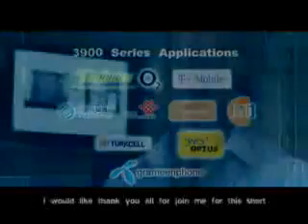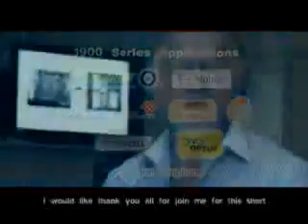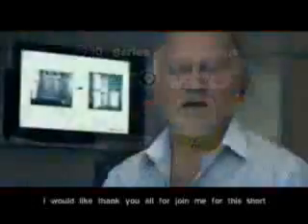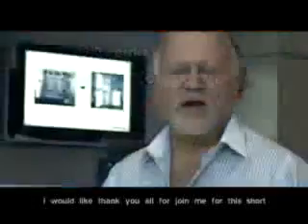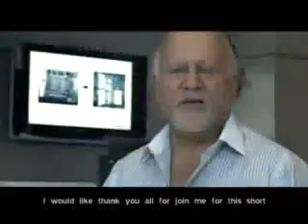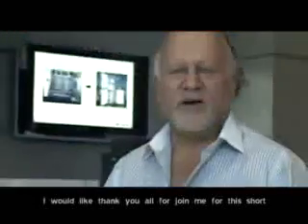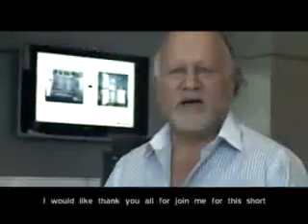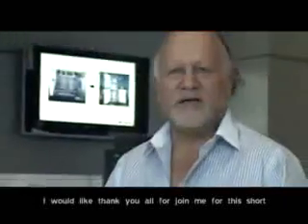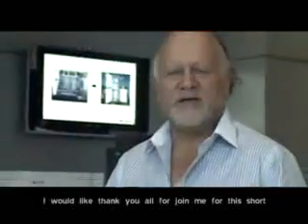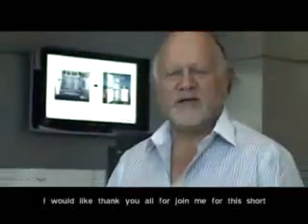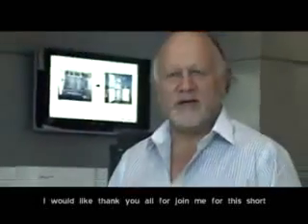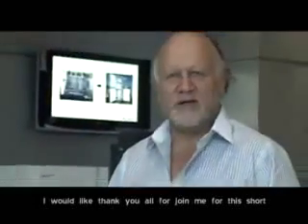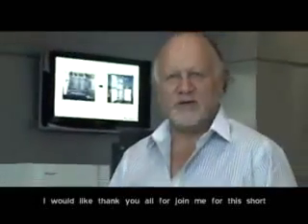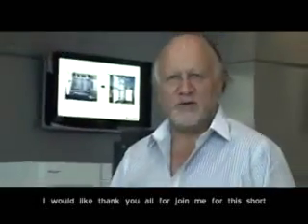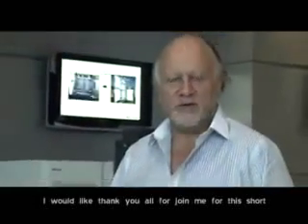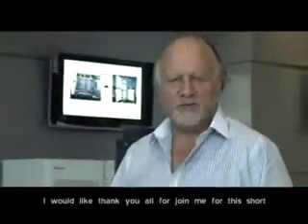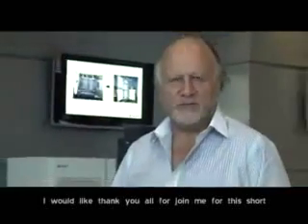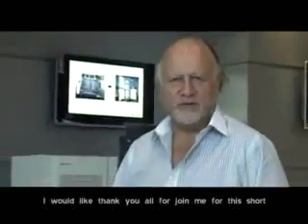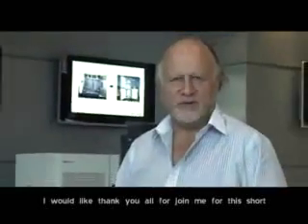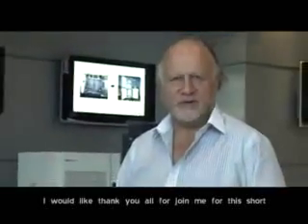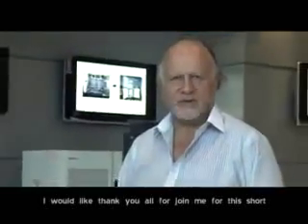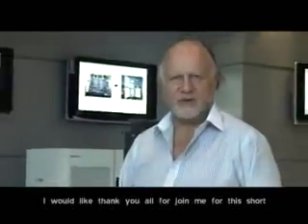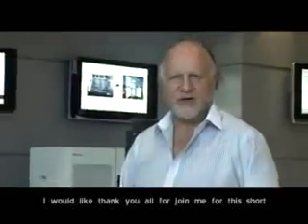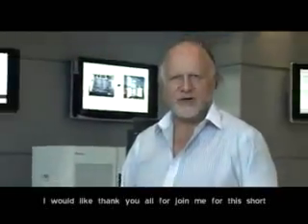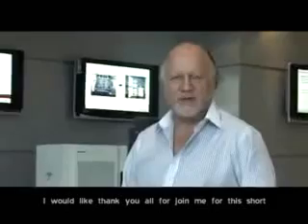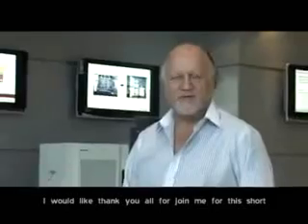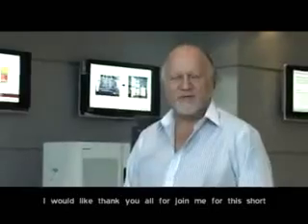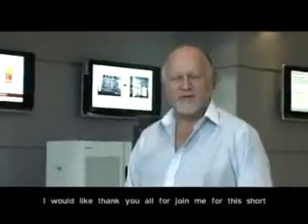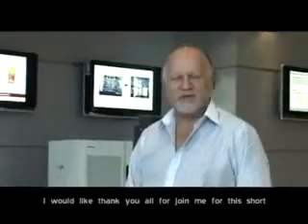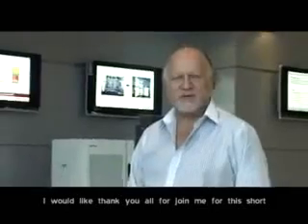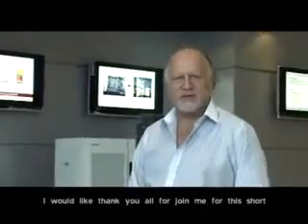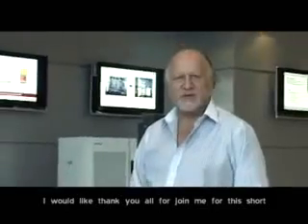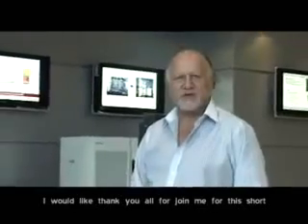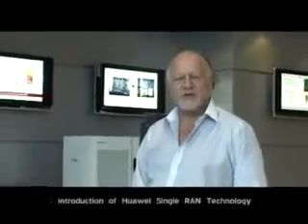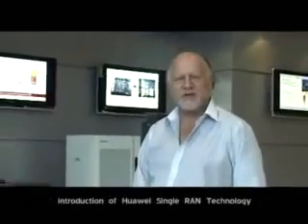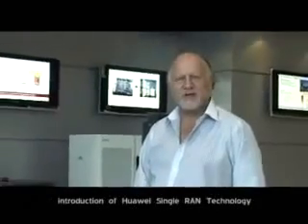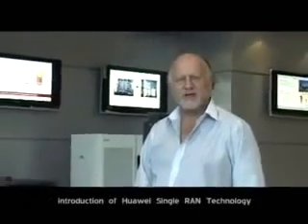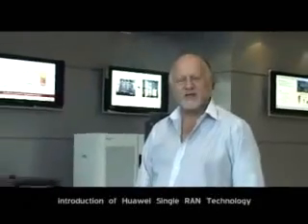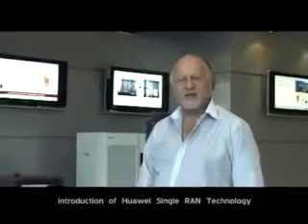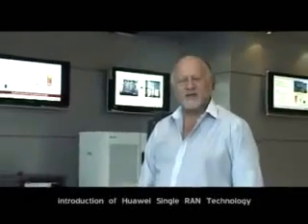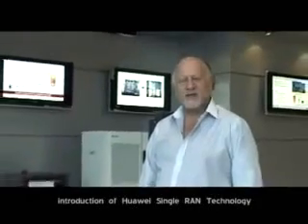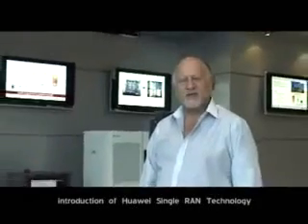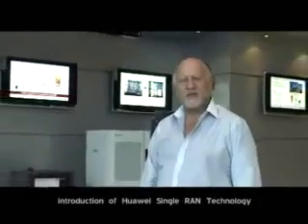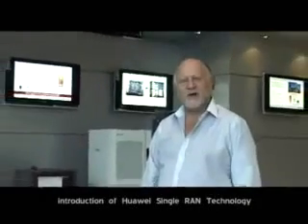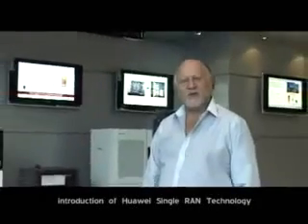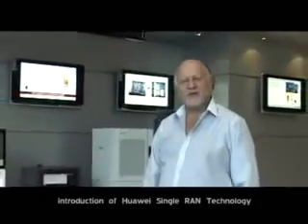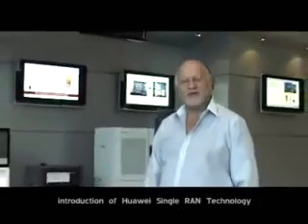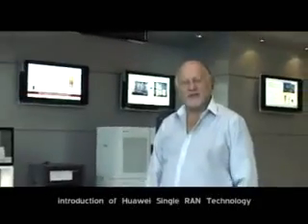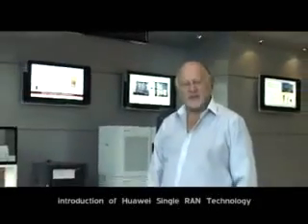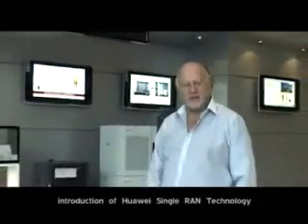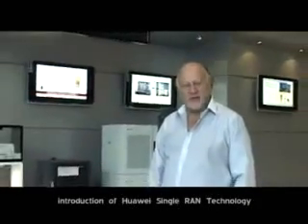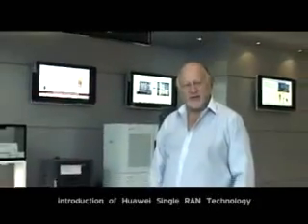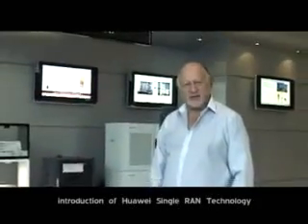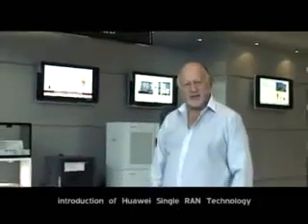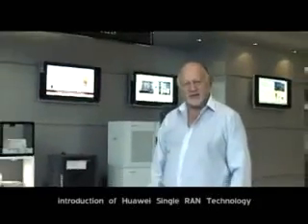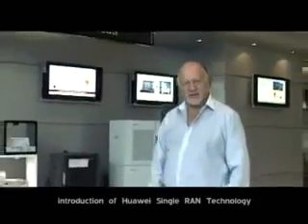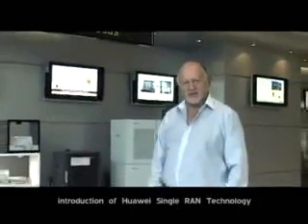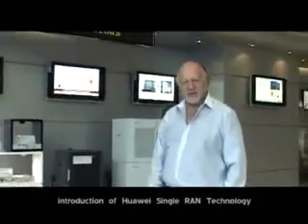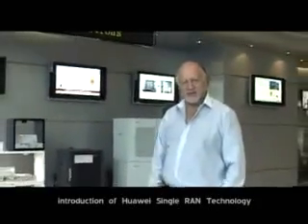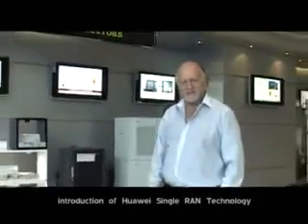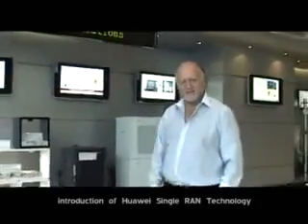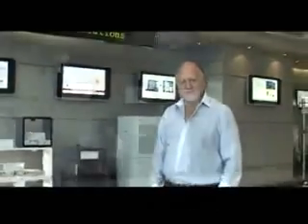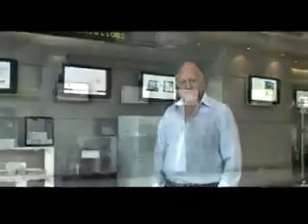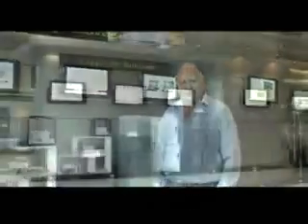Thank you all for joining us for this short introduction to Huawei's single RAN technology.